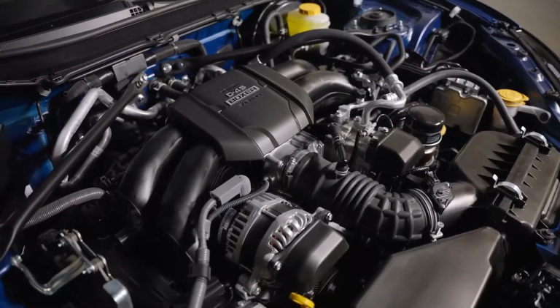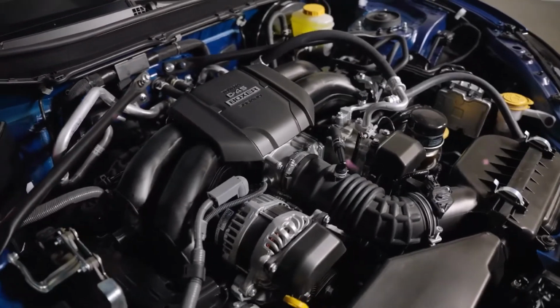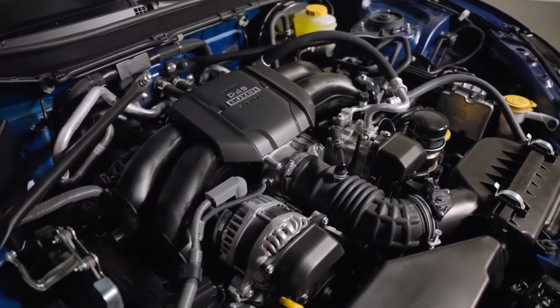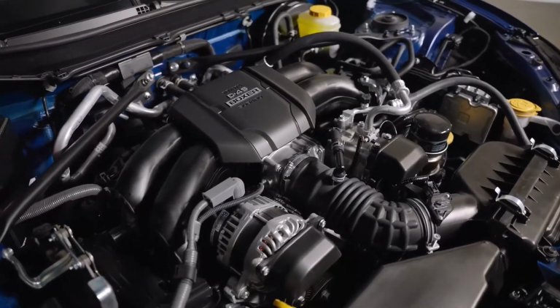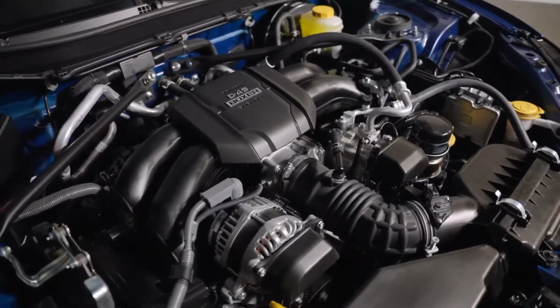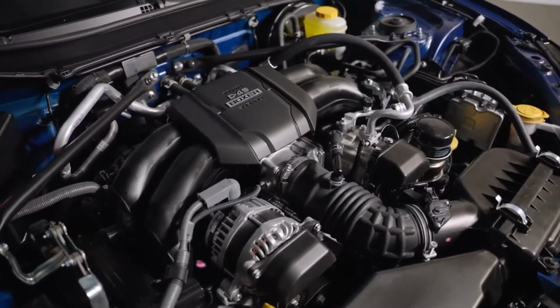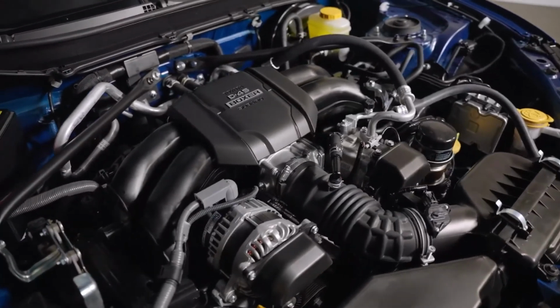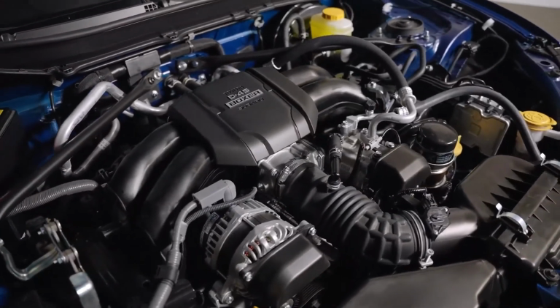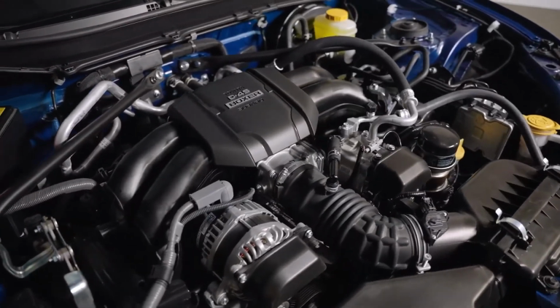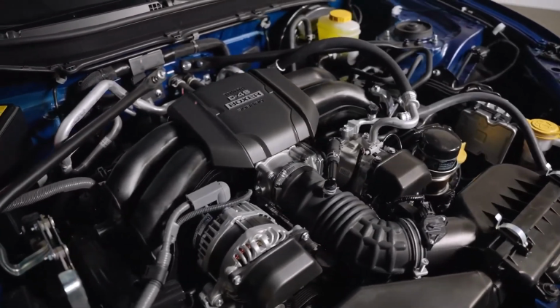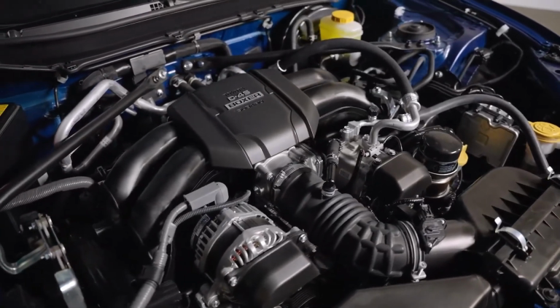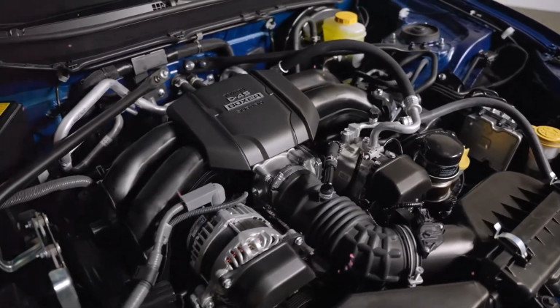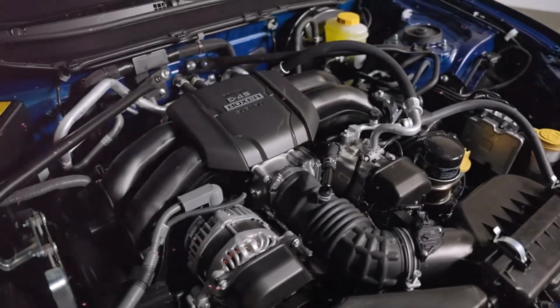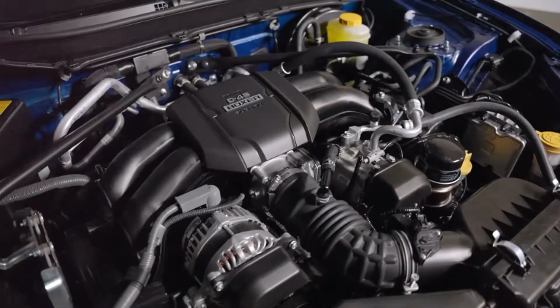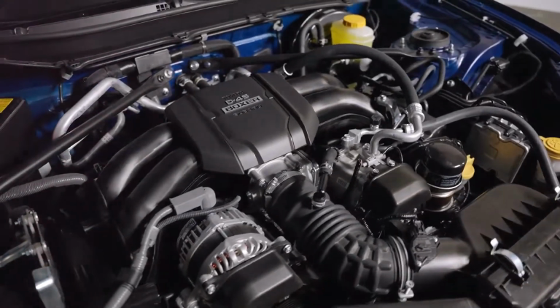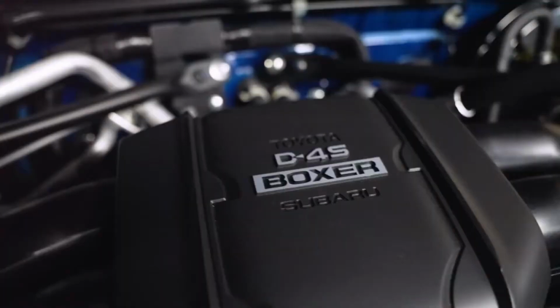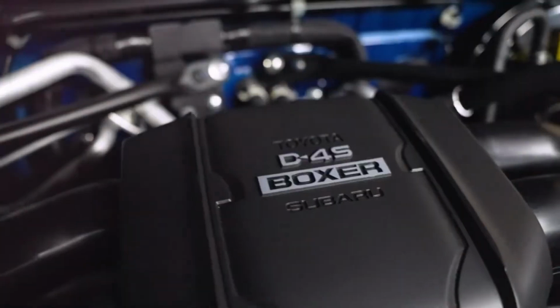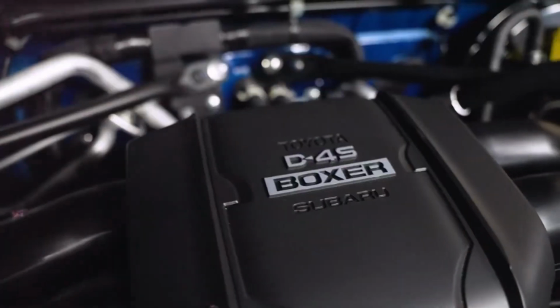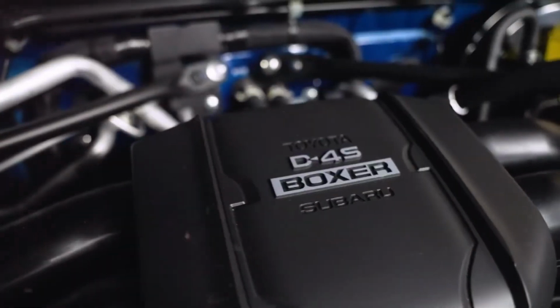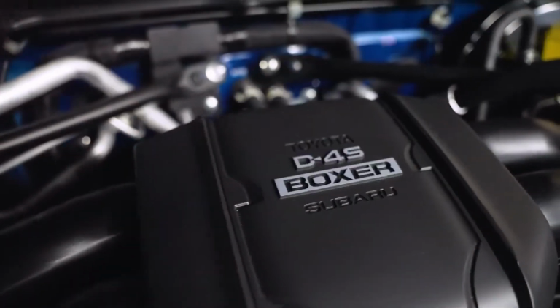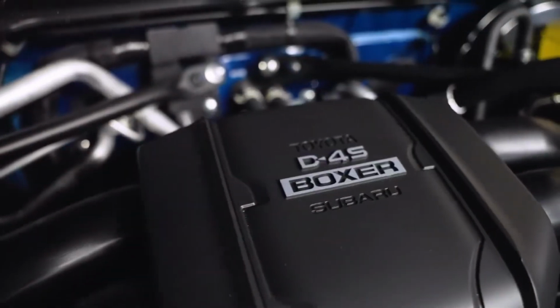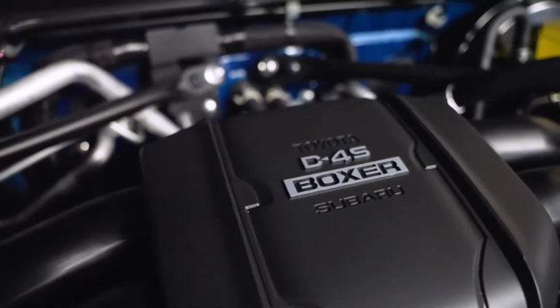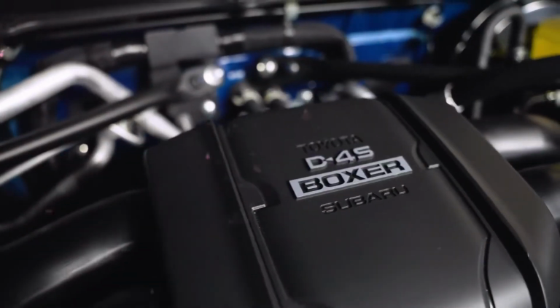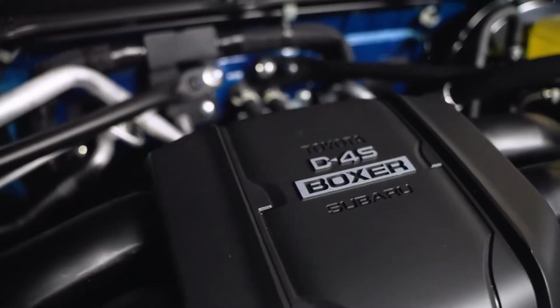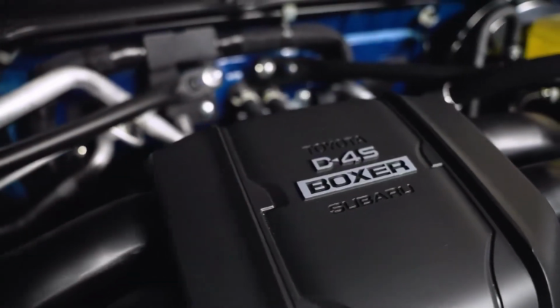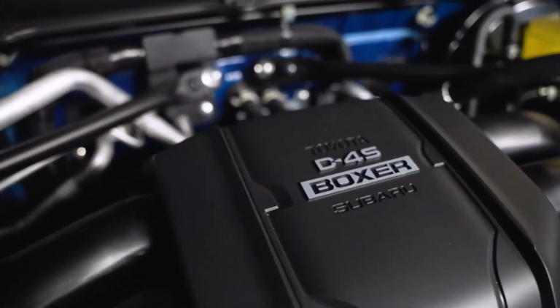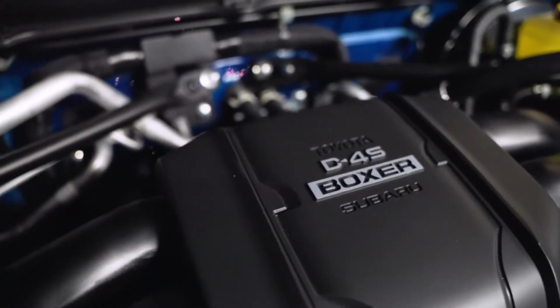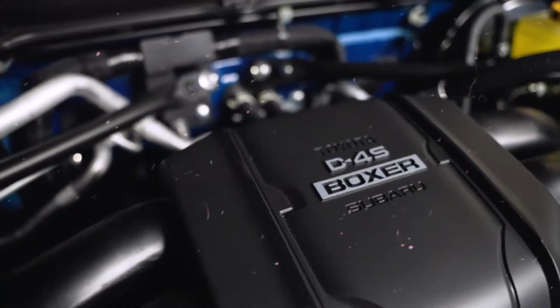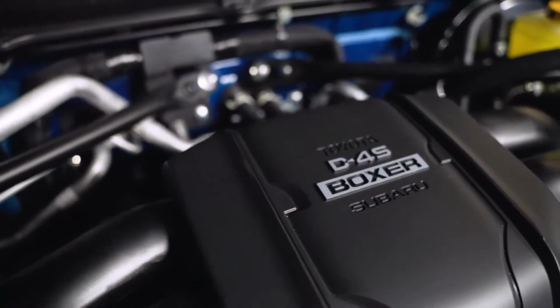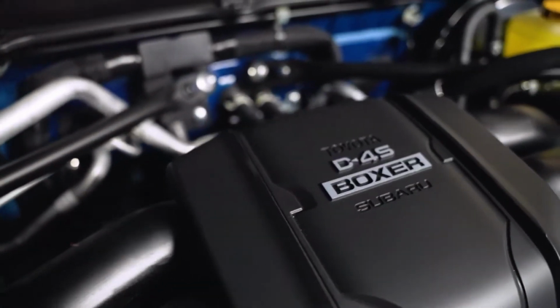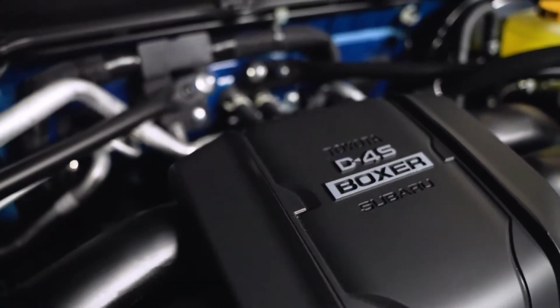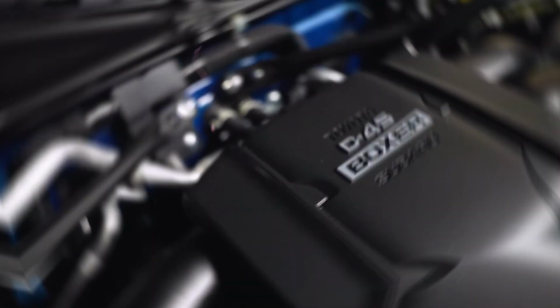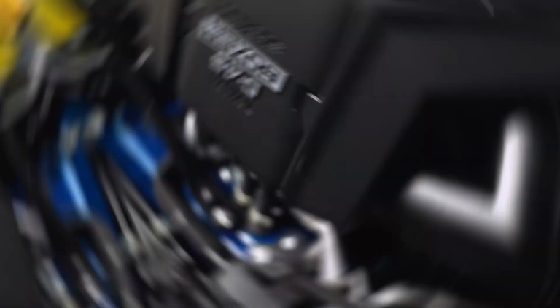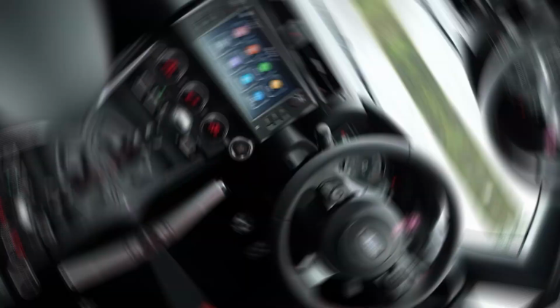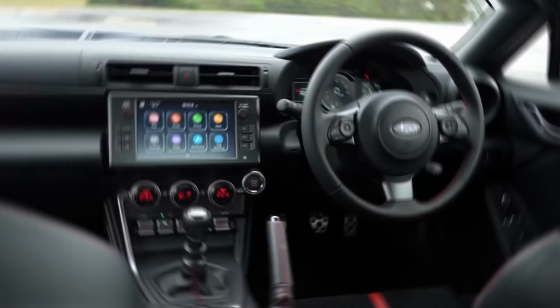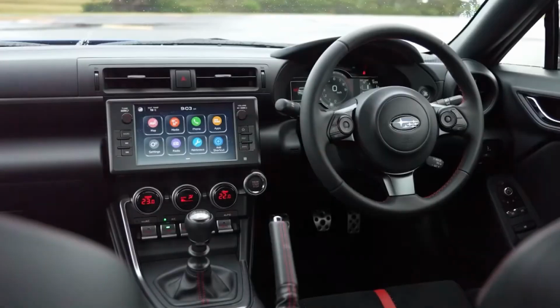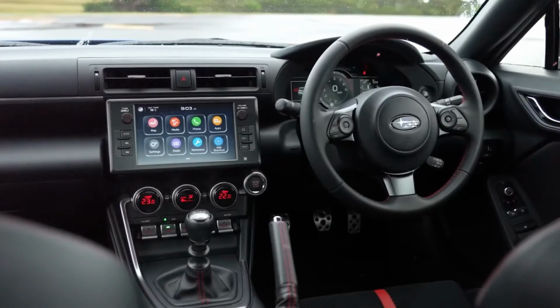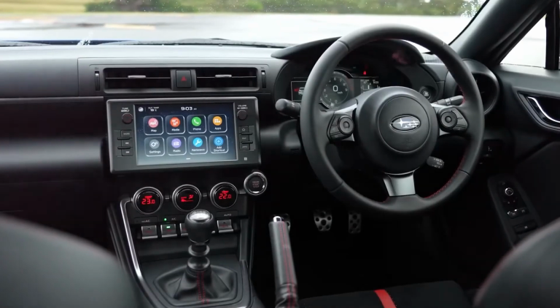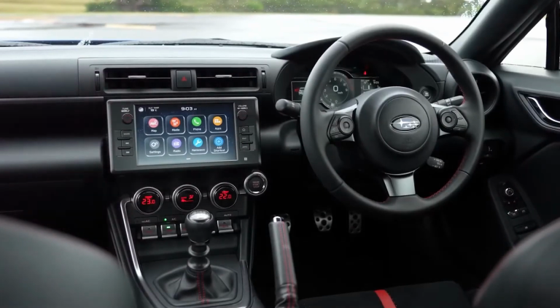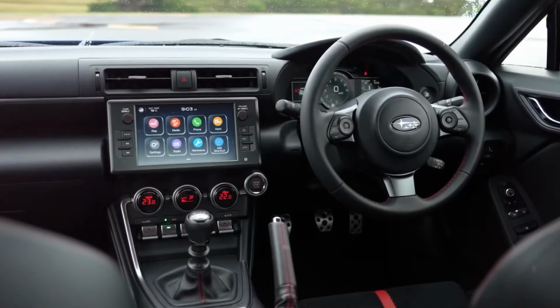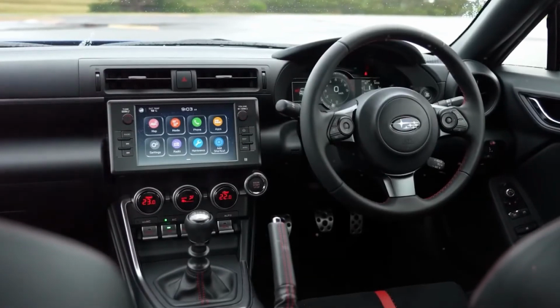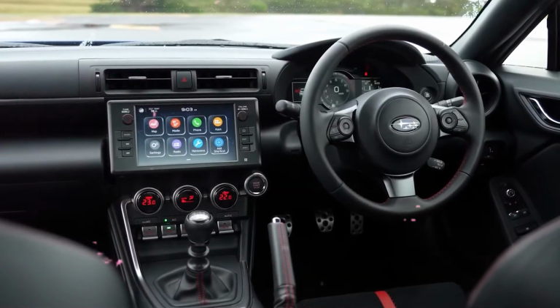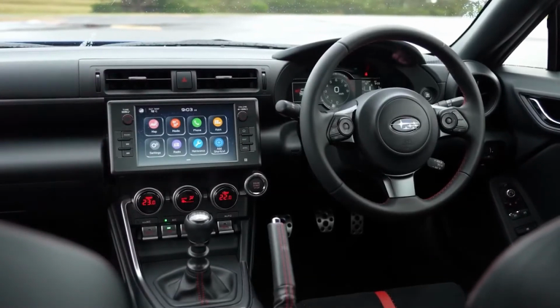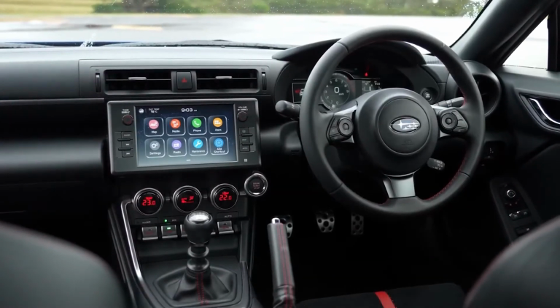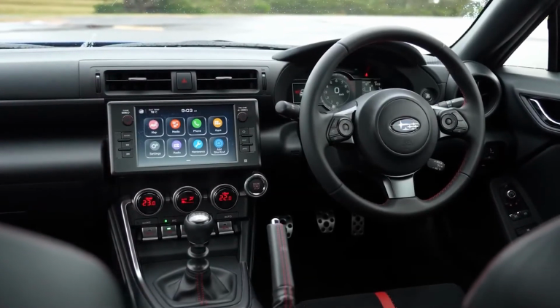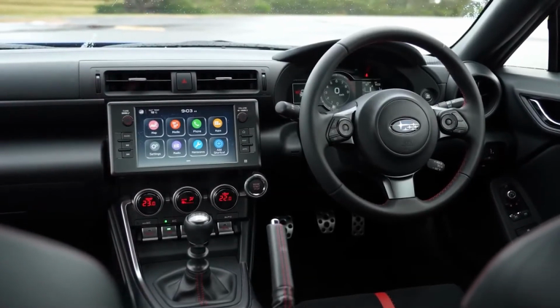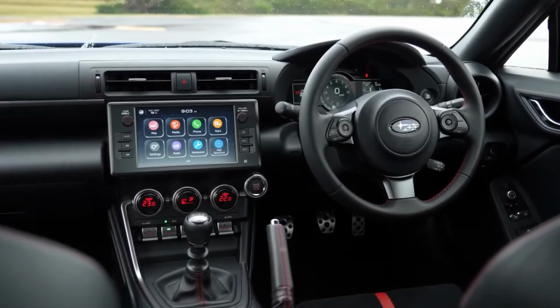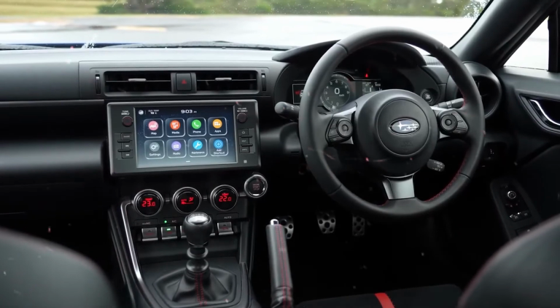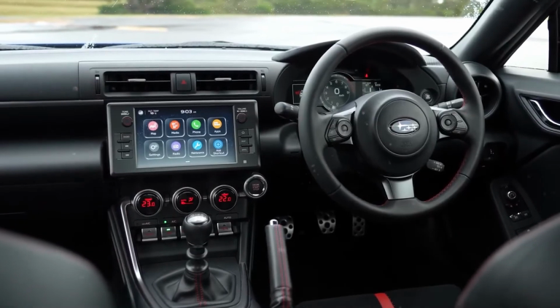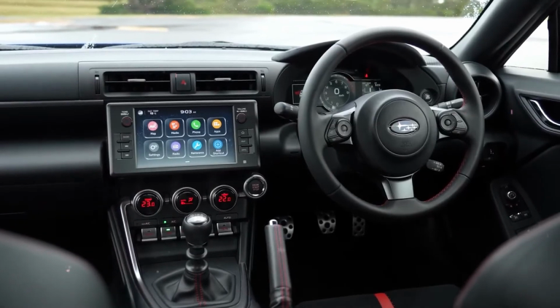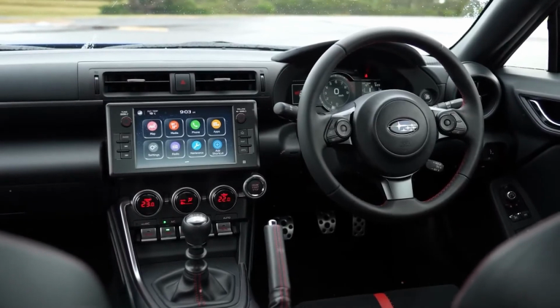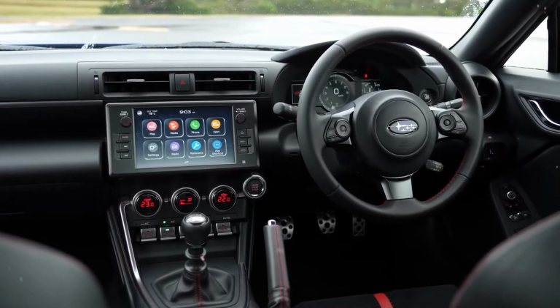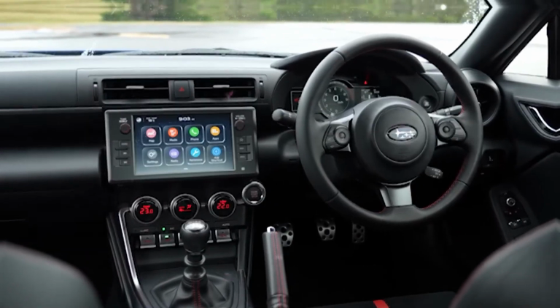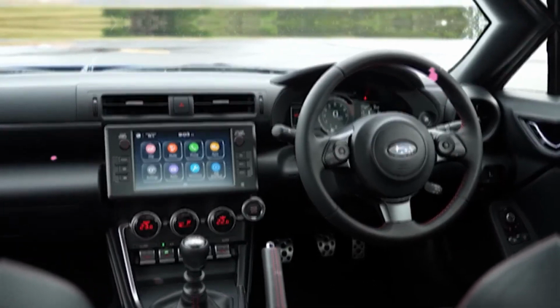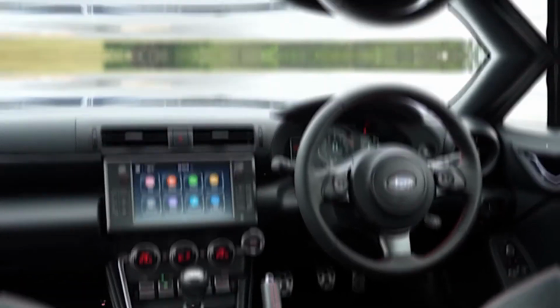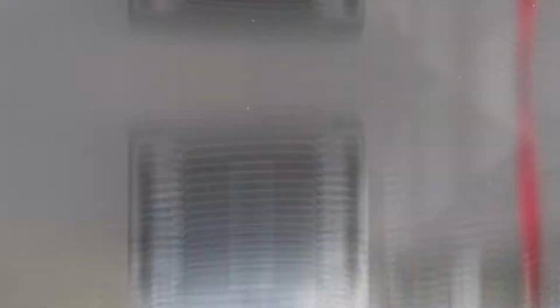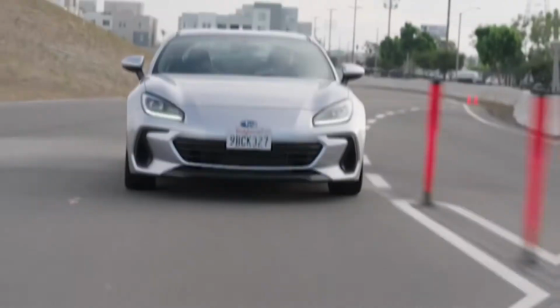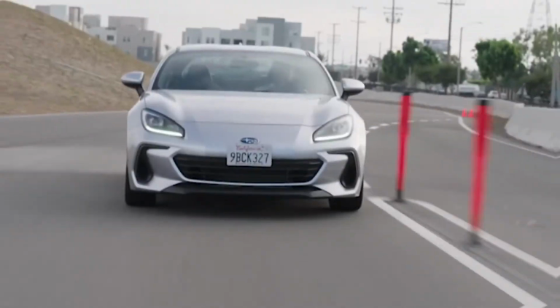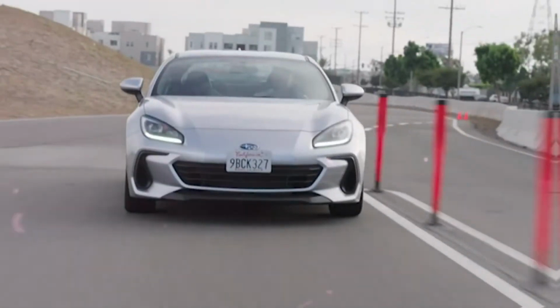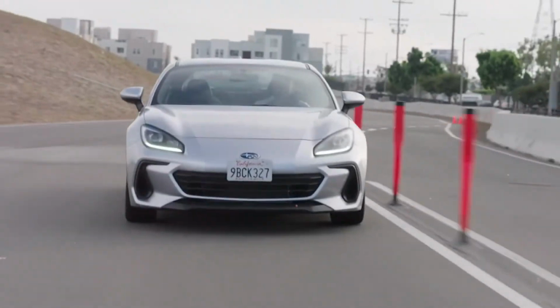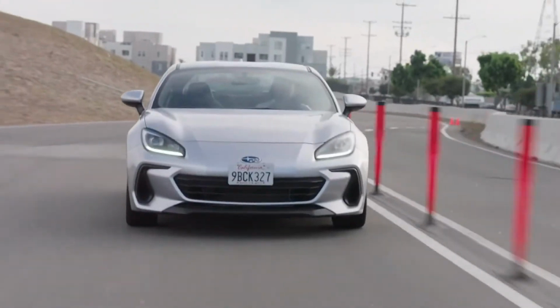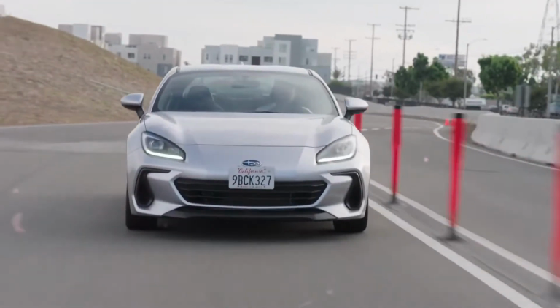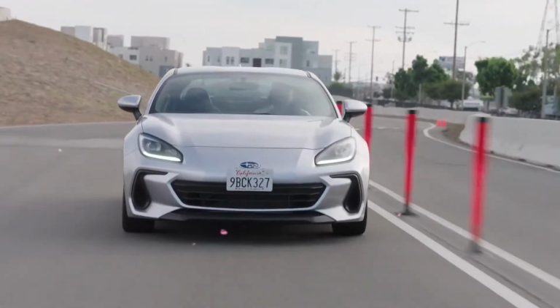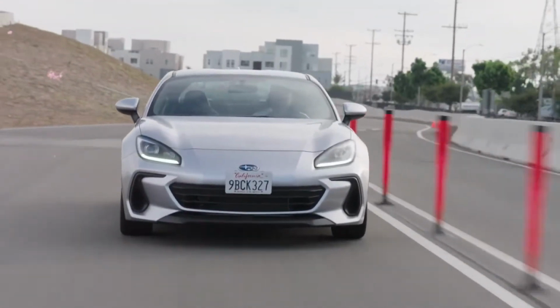Additionally, all BRZ models now come equipped with the trusted EyeSight Driver Assist technology, a new addition for 2024.